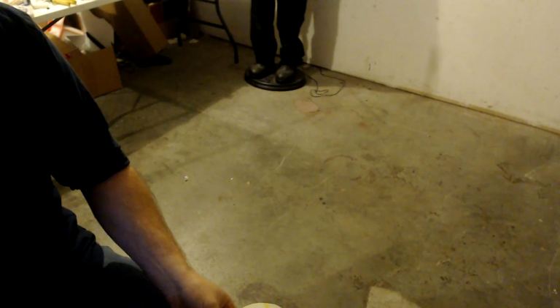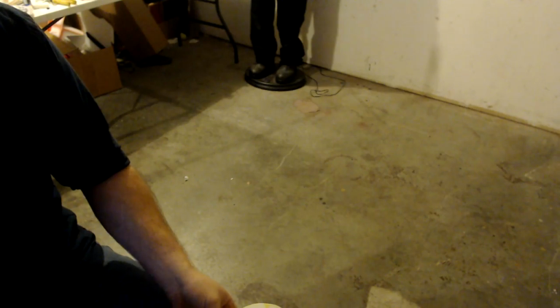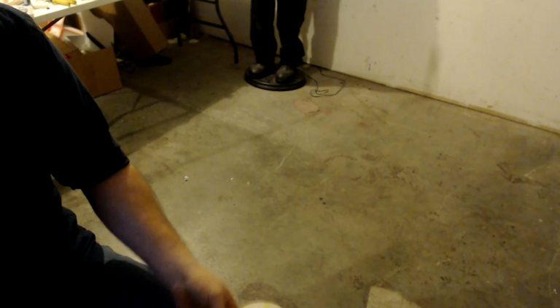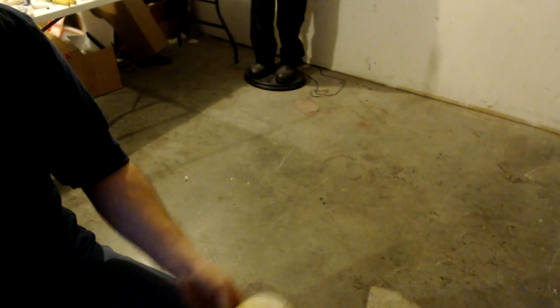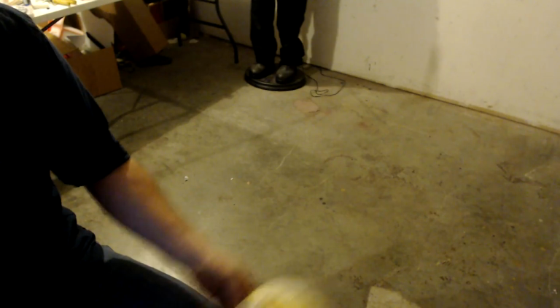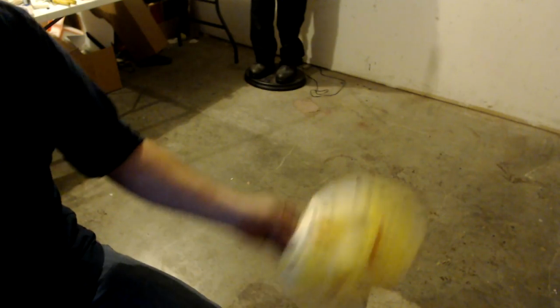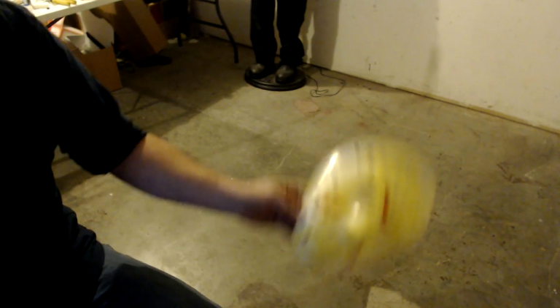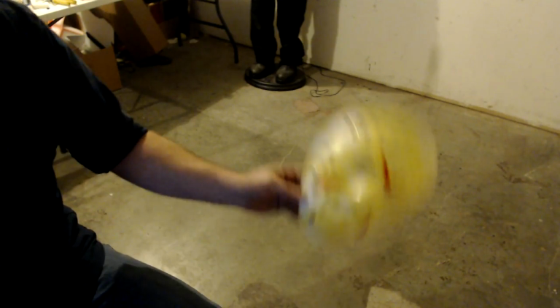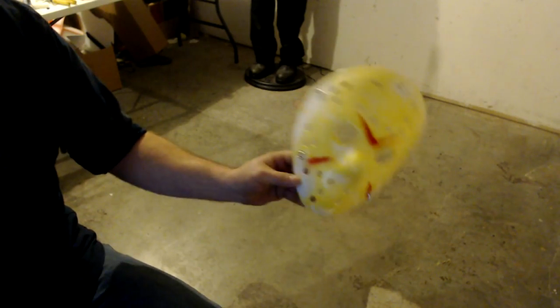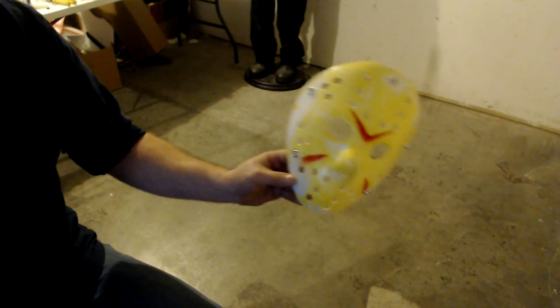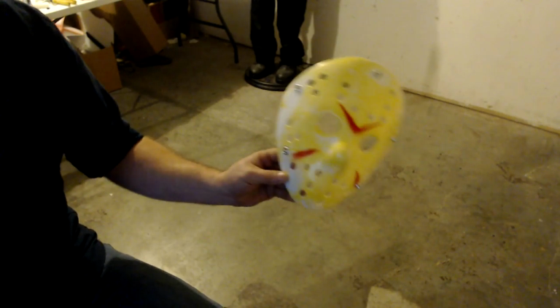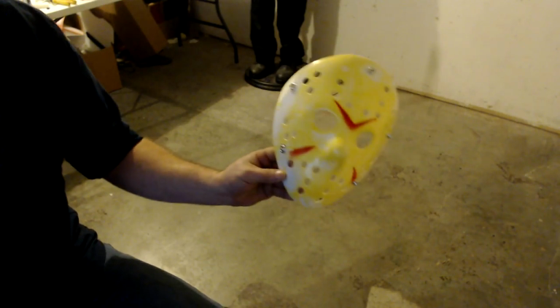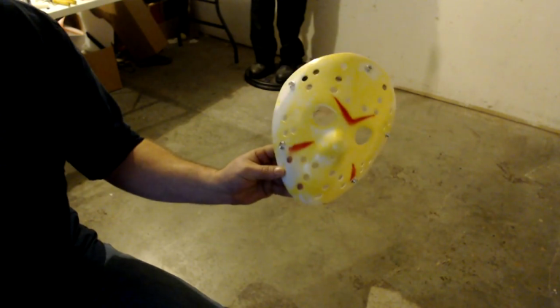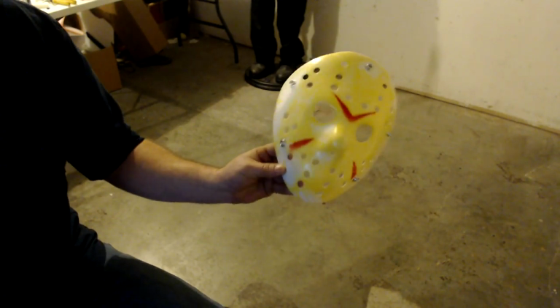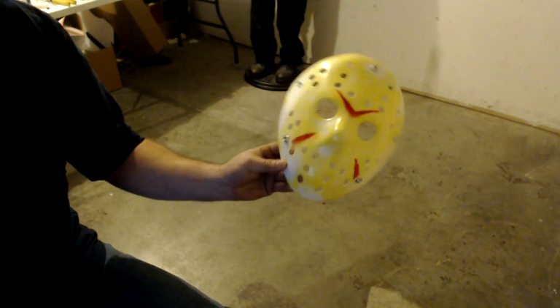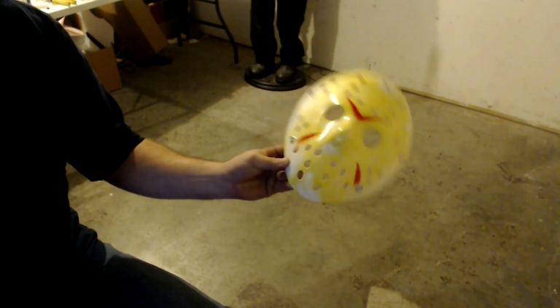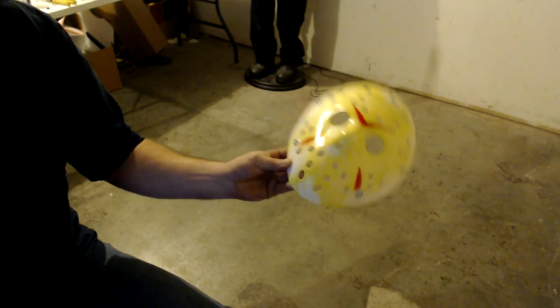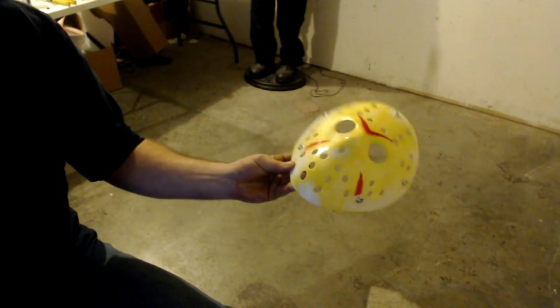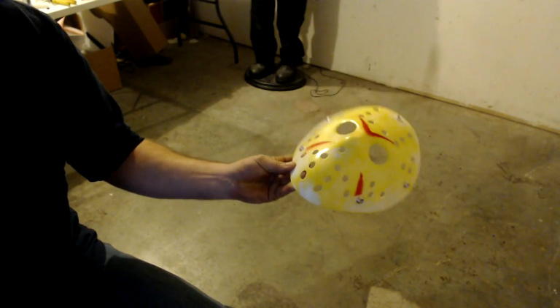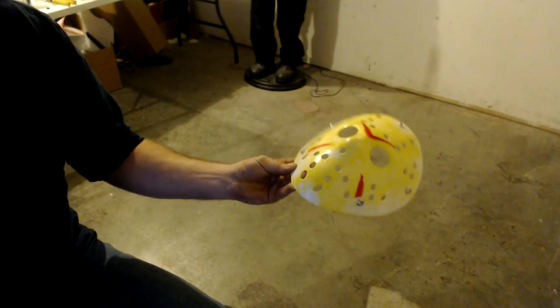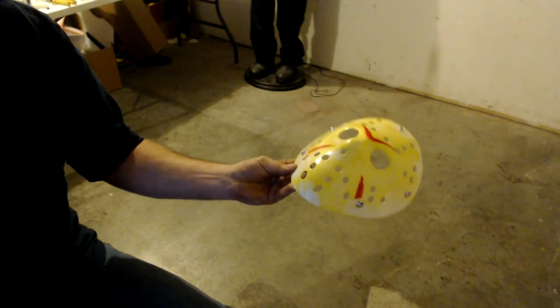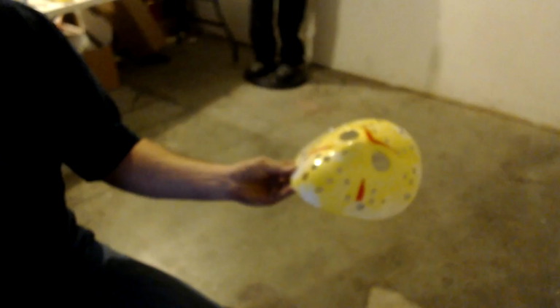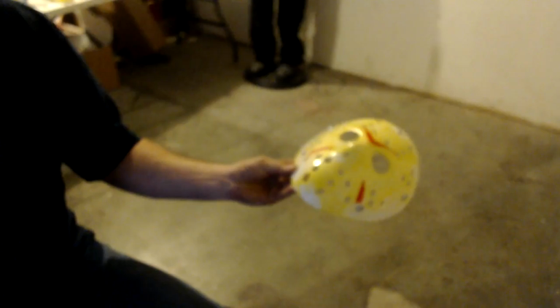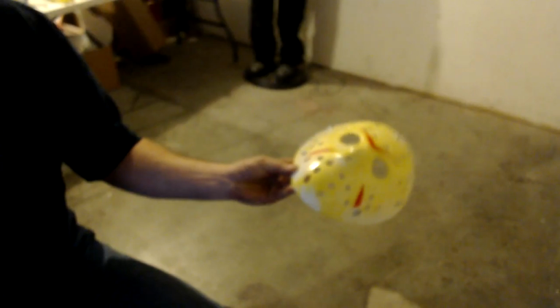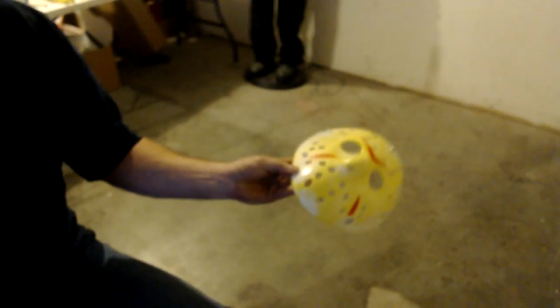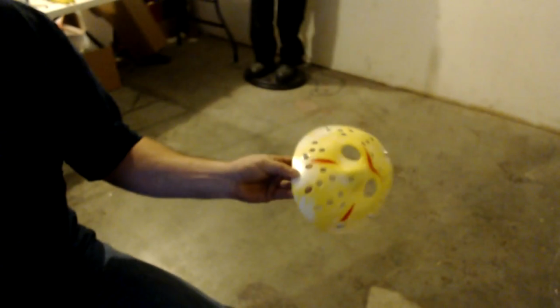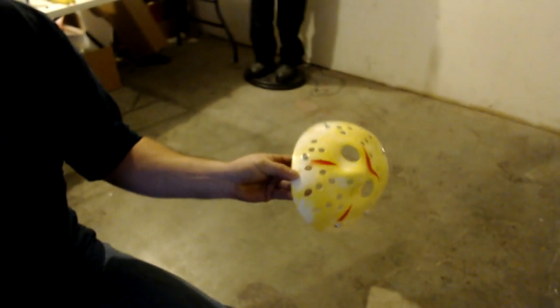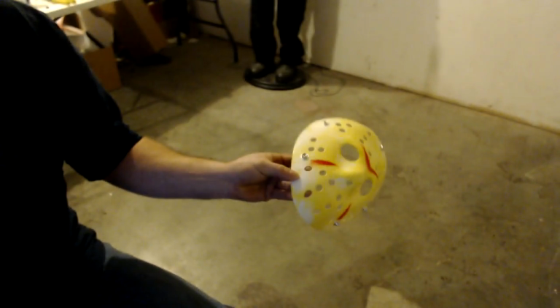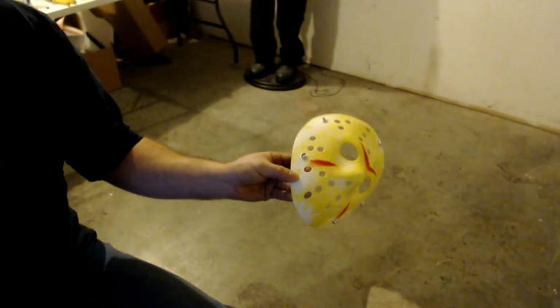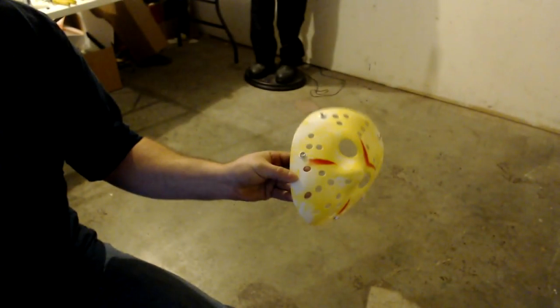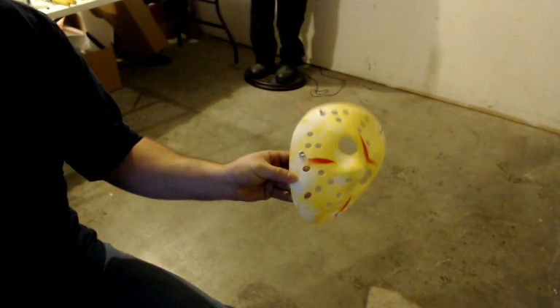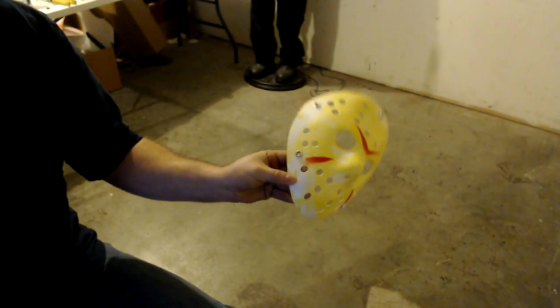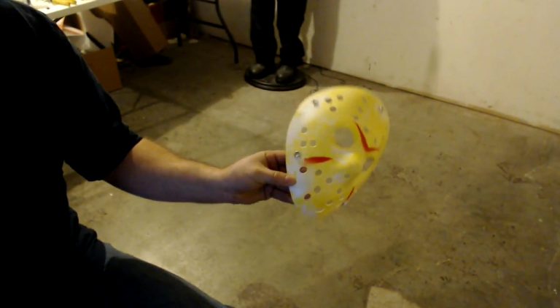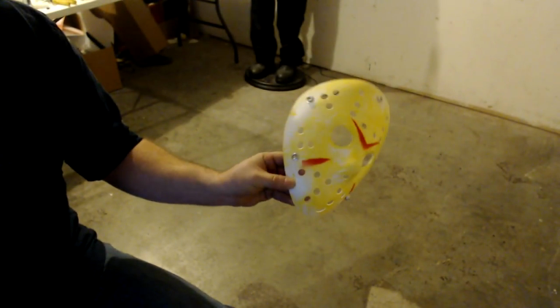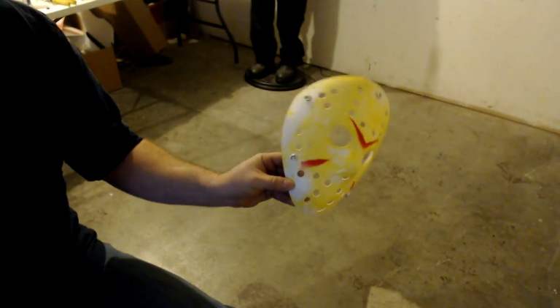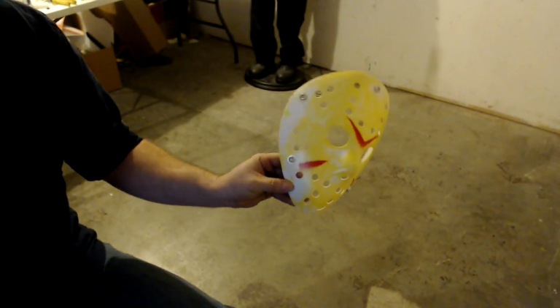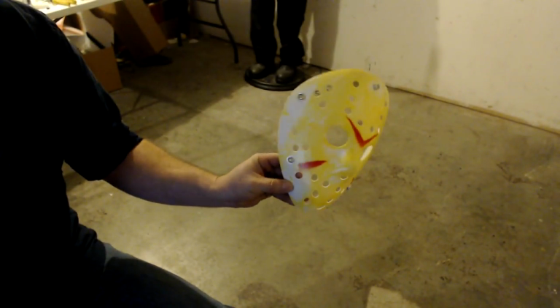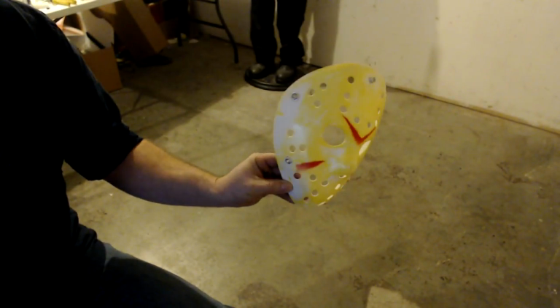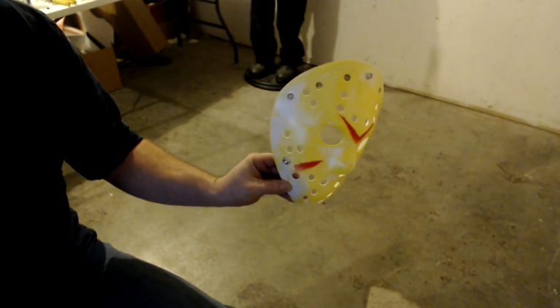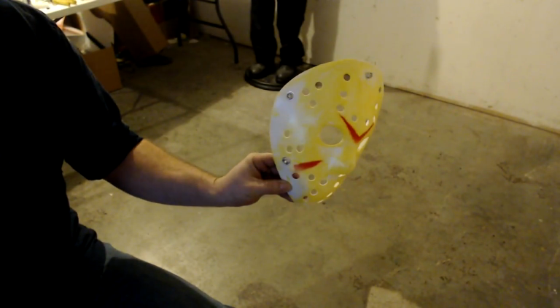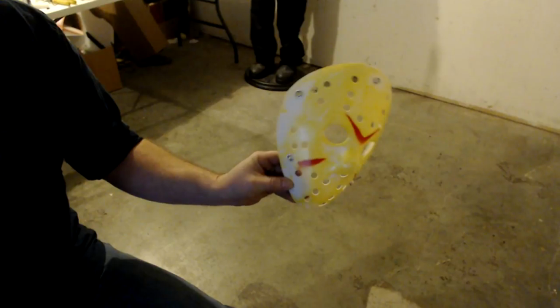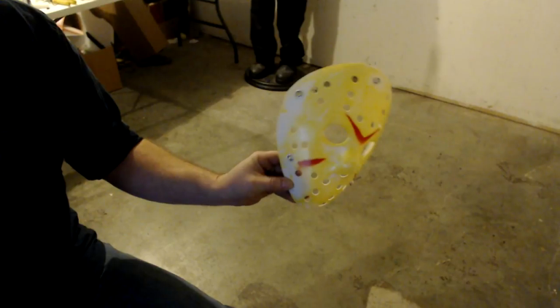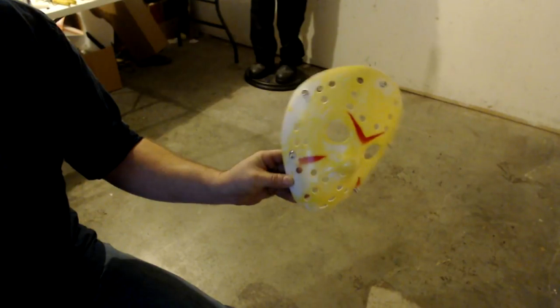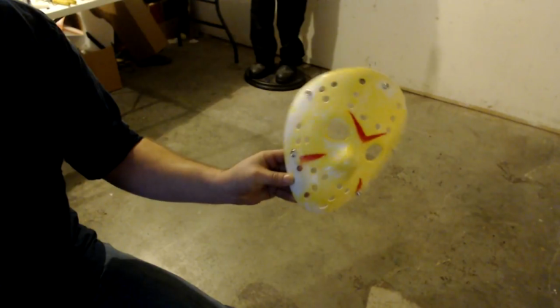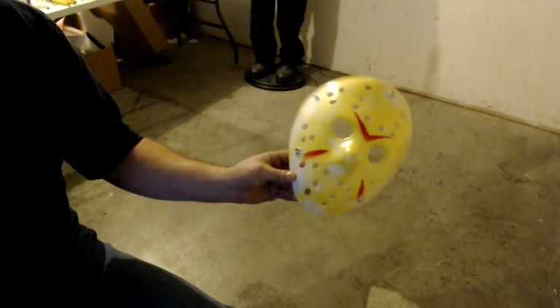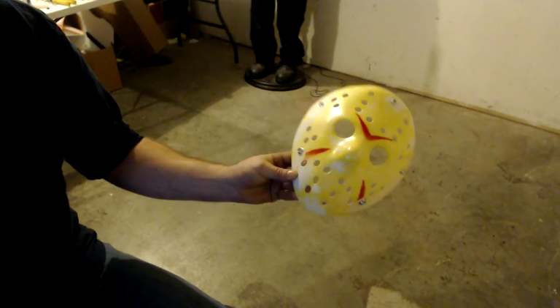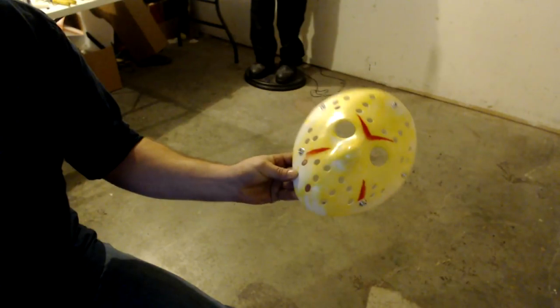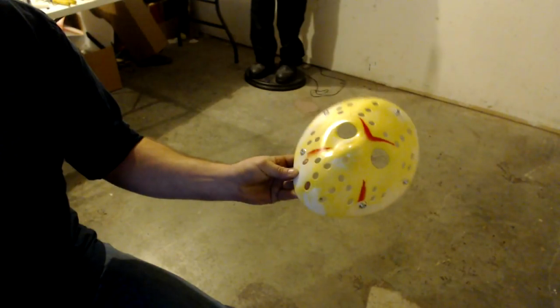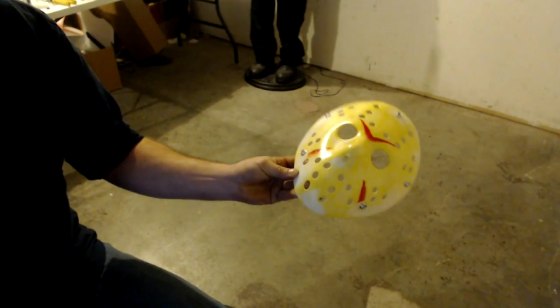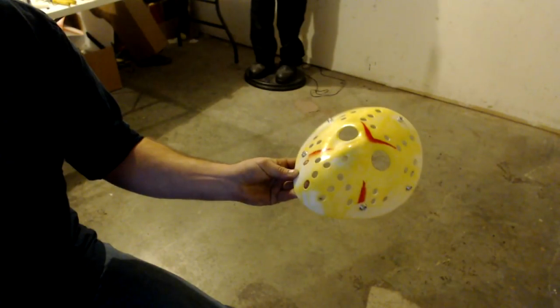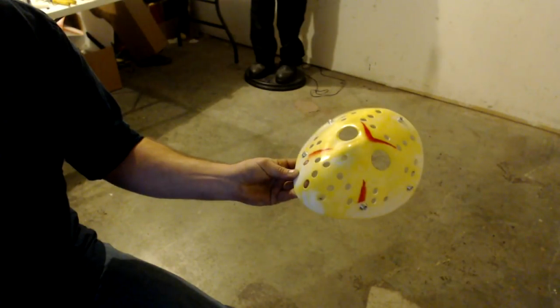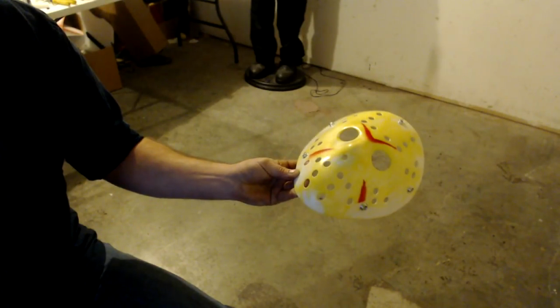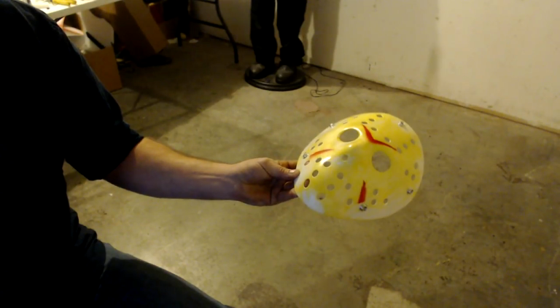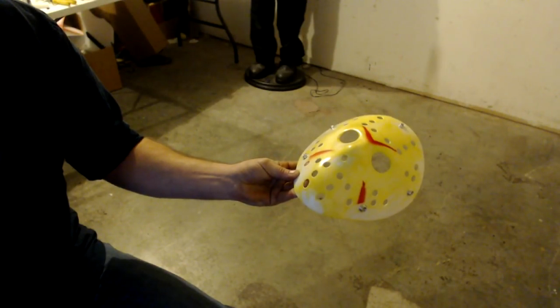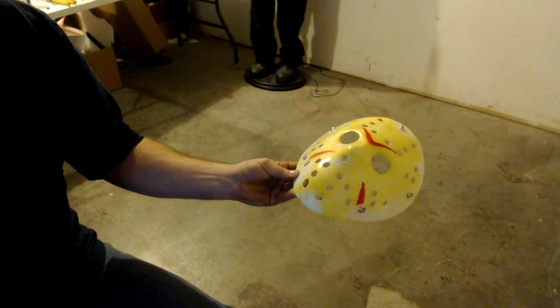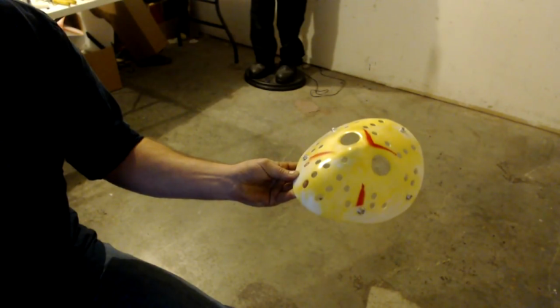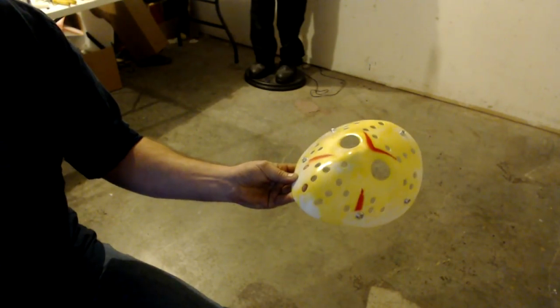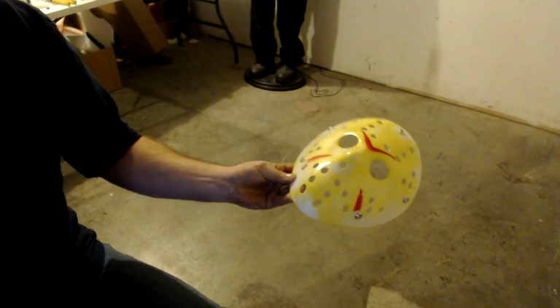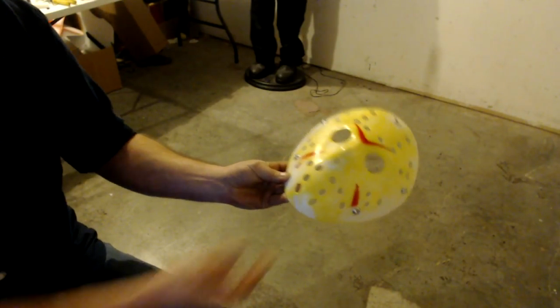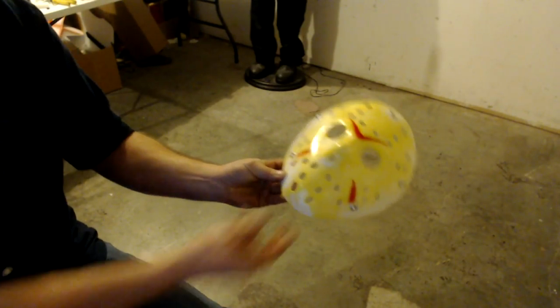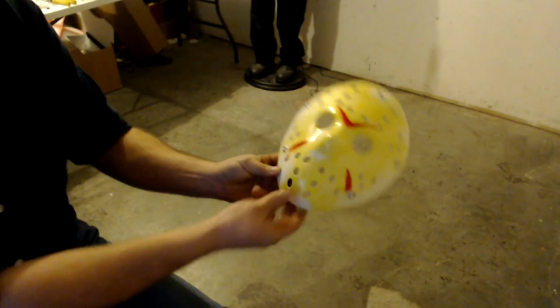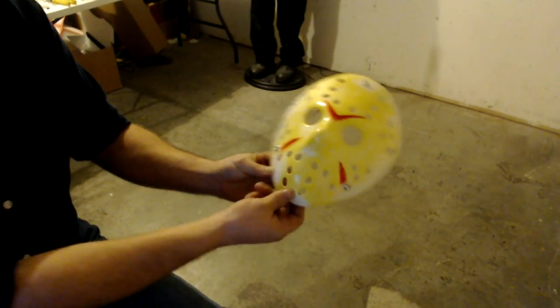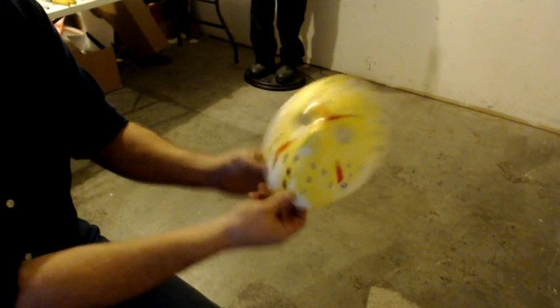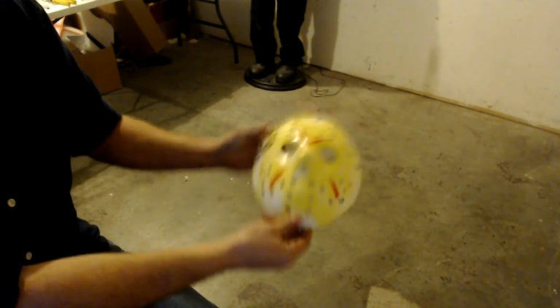The first thing you're going to need is a mask. I picked this up on eBay for a few dollars. If you're not too picky with the color, you can probably get it in a couple of weeks.